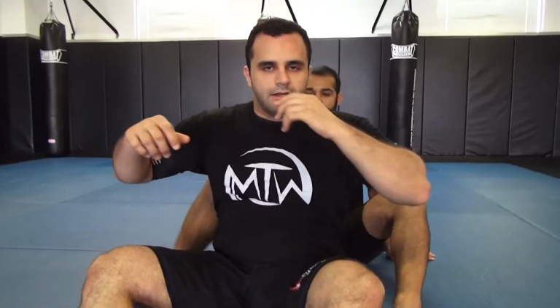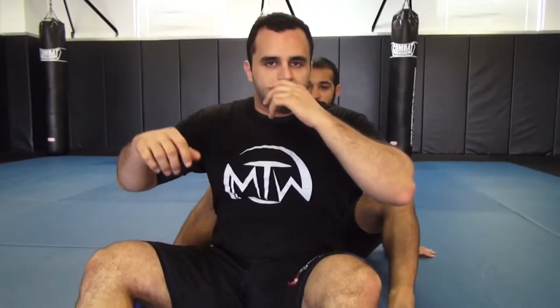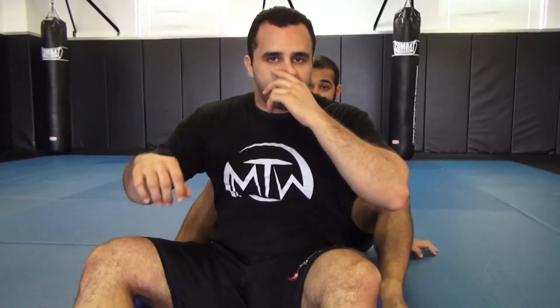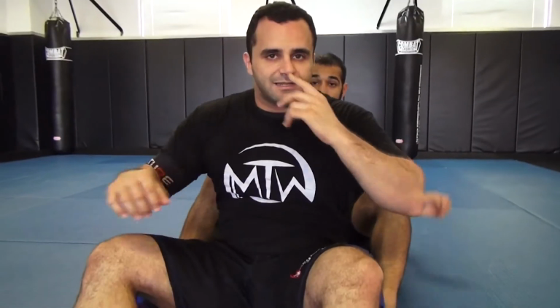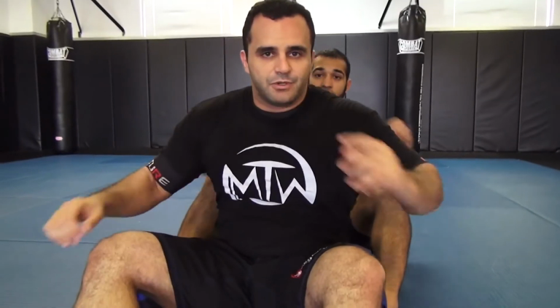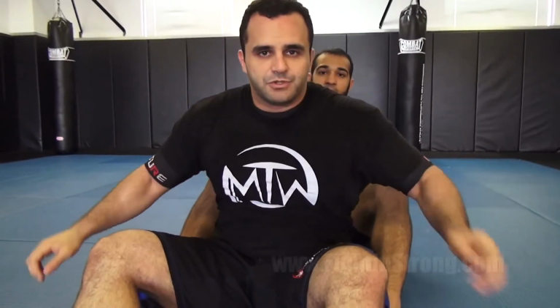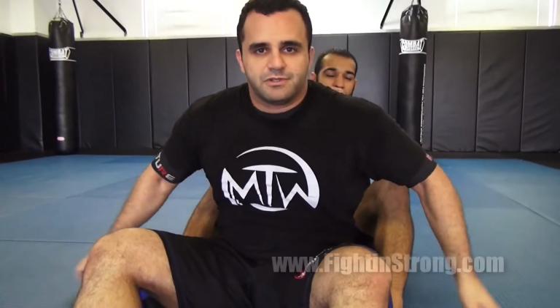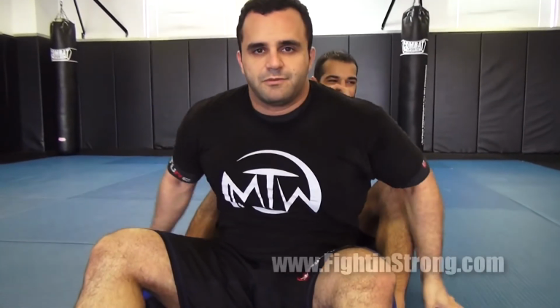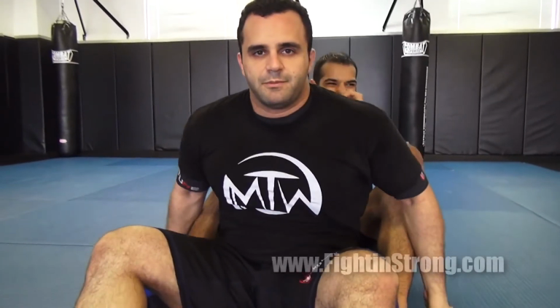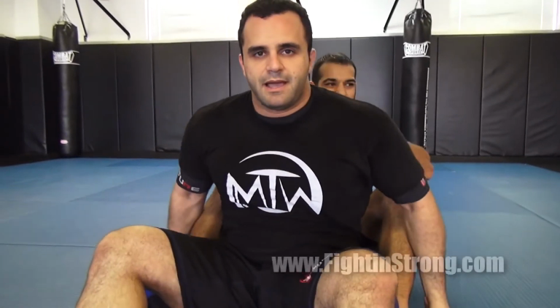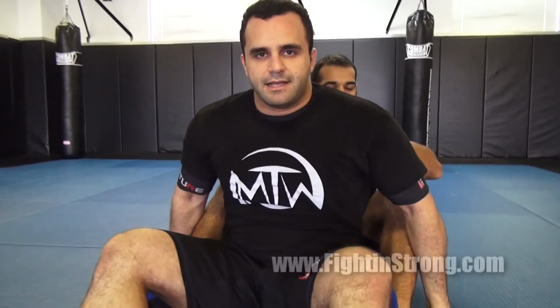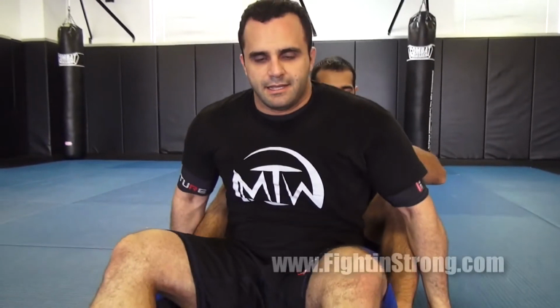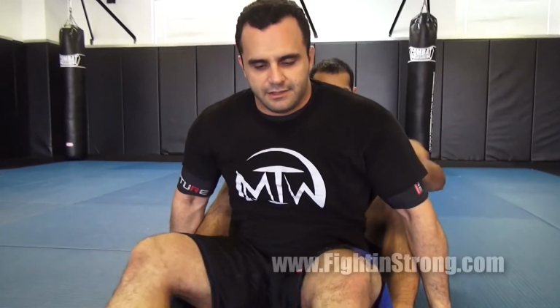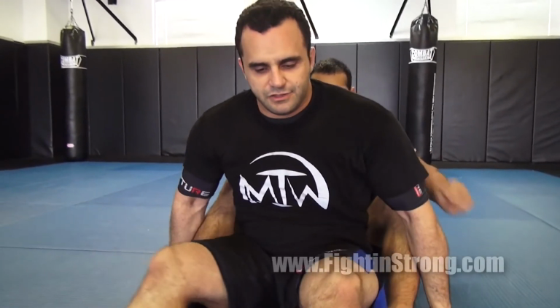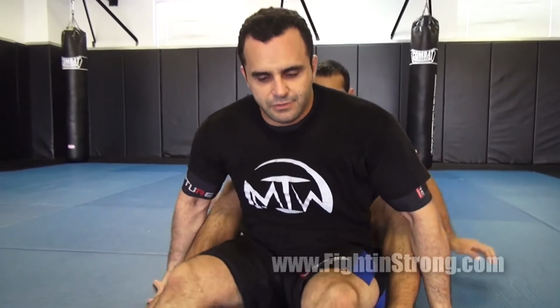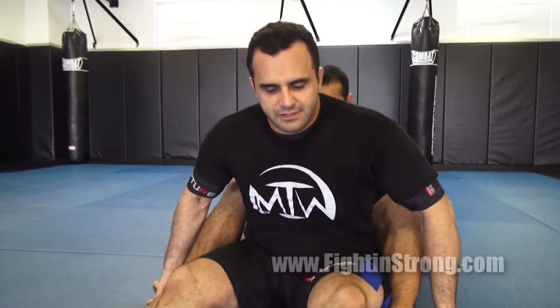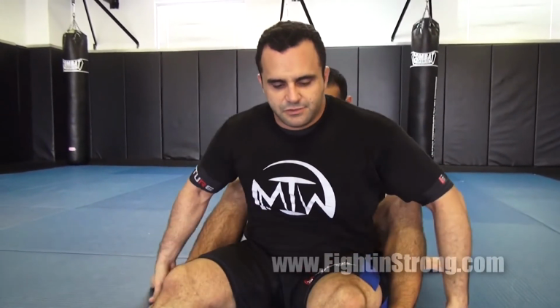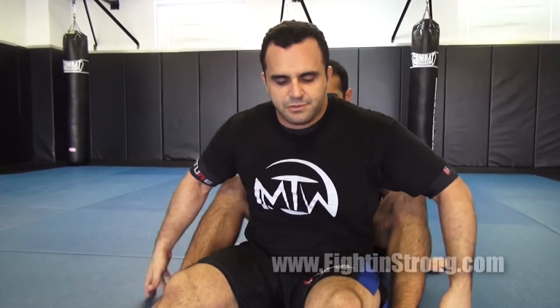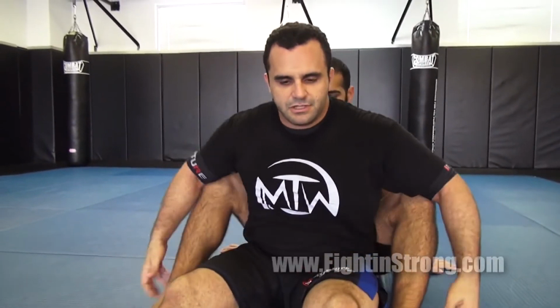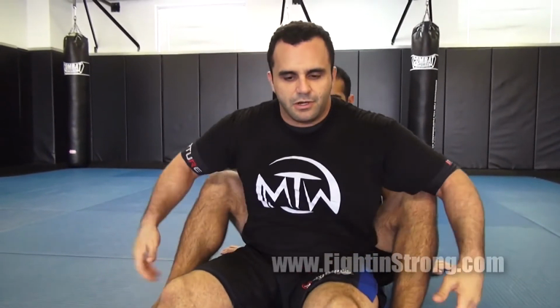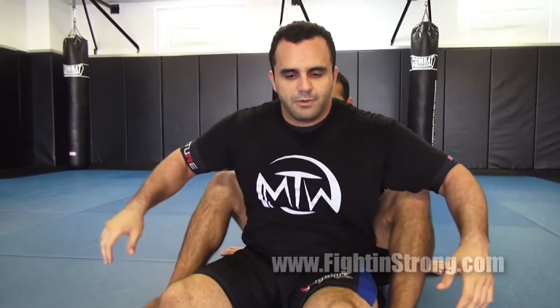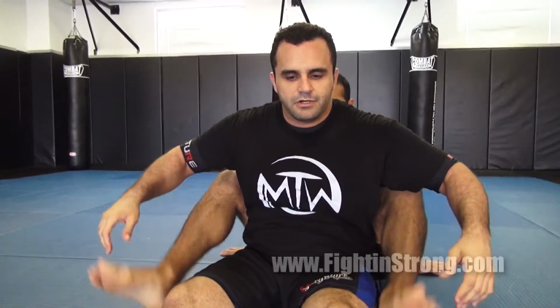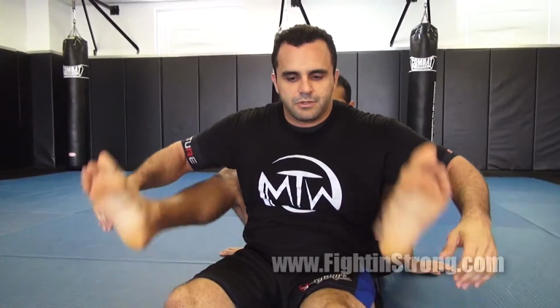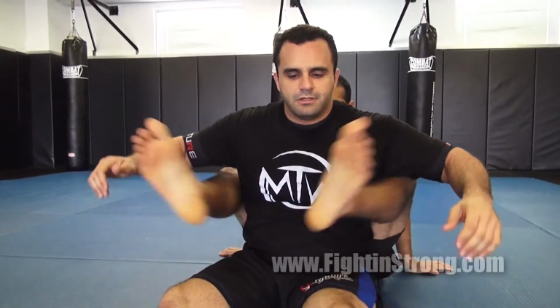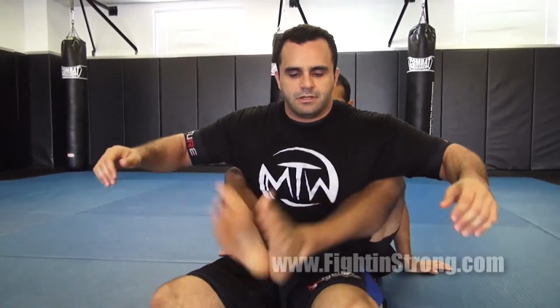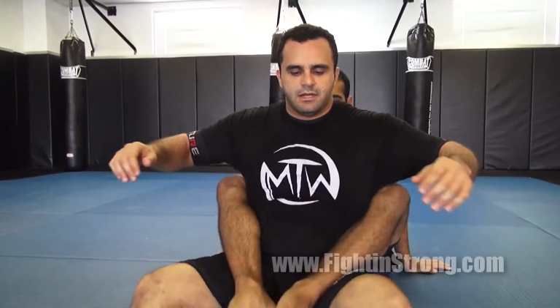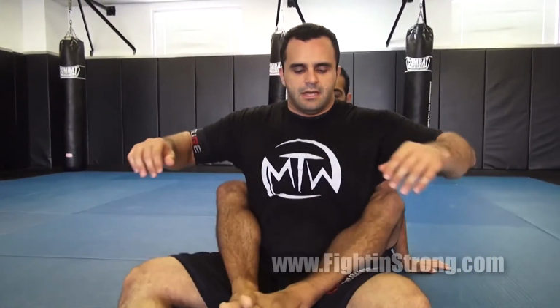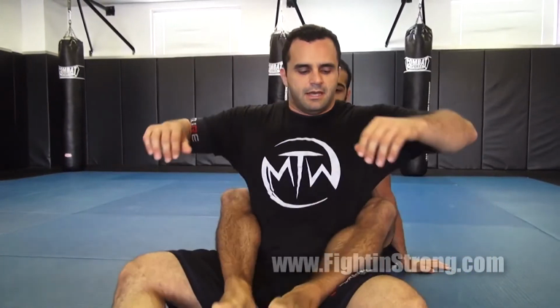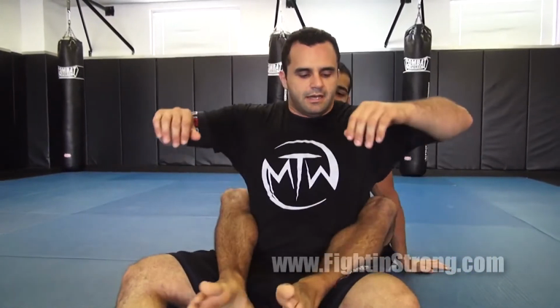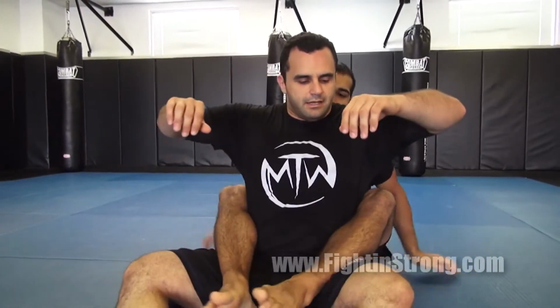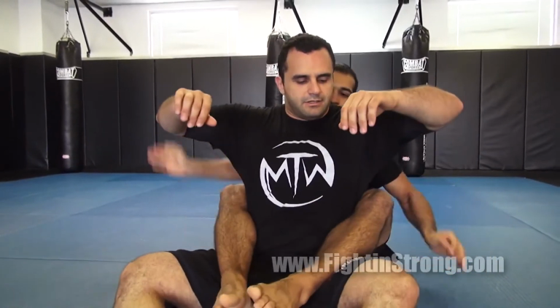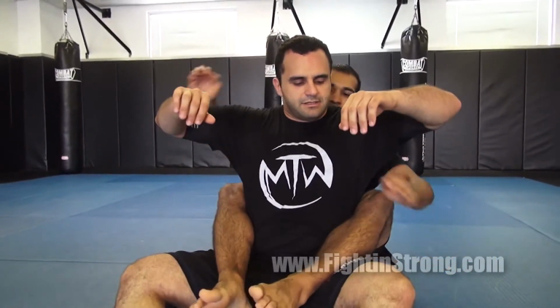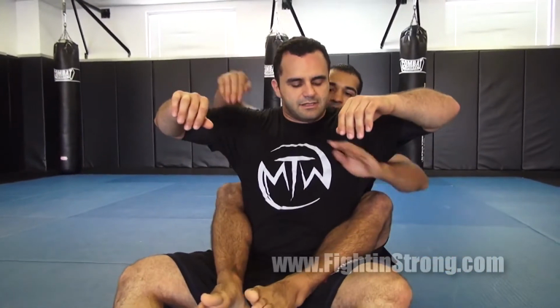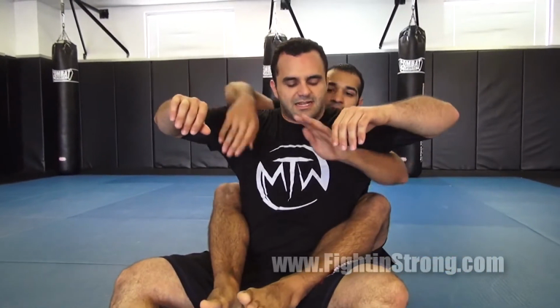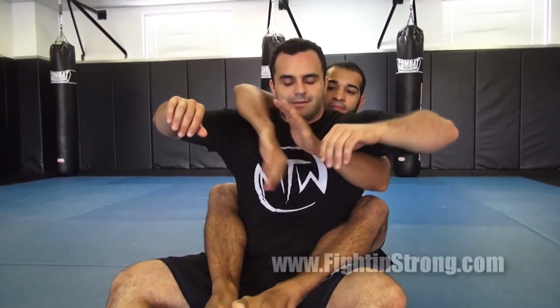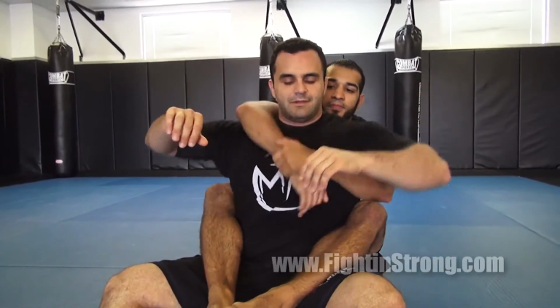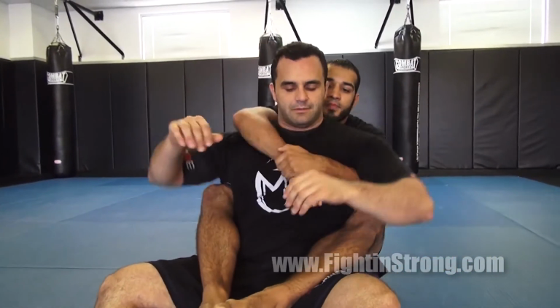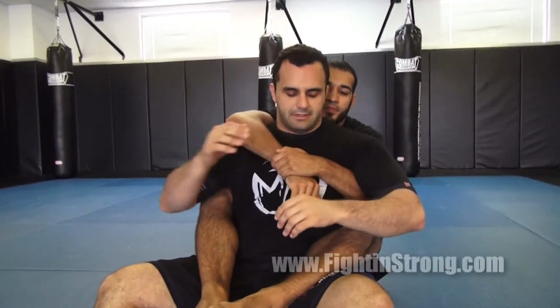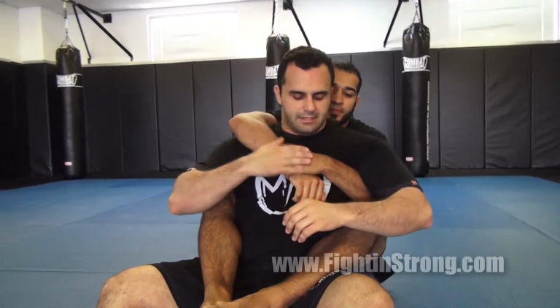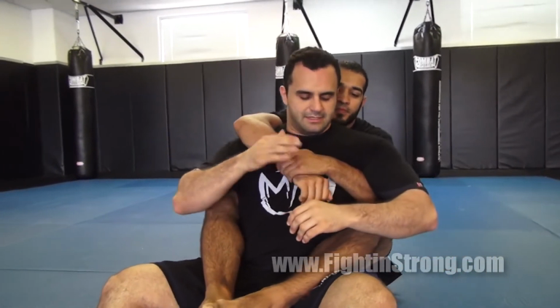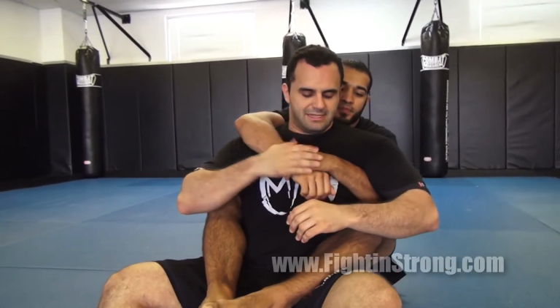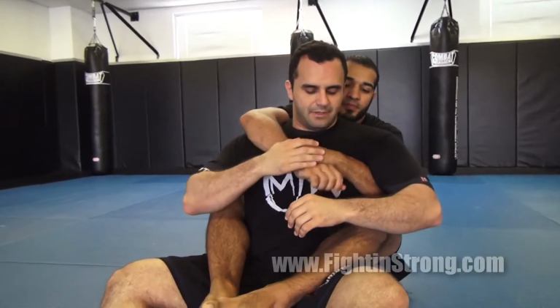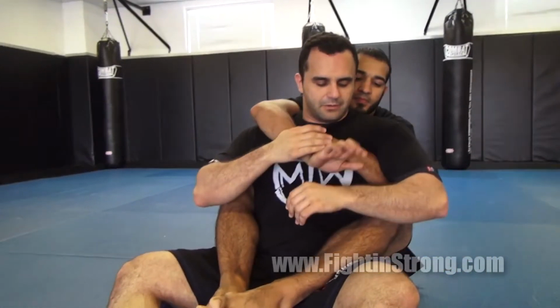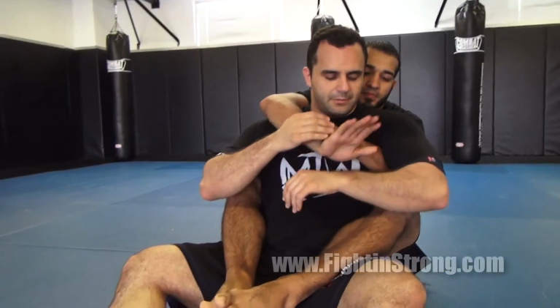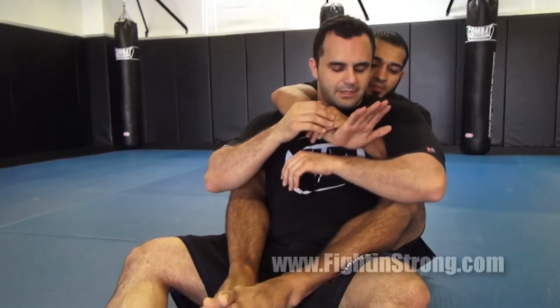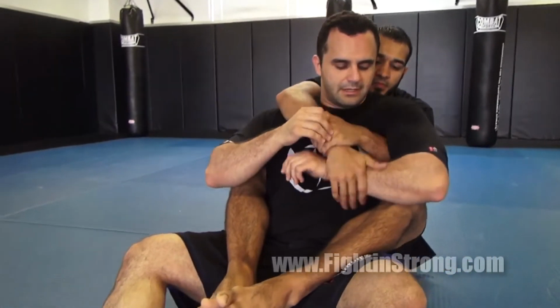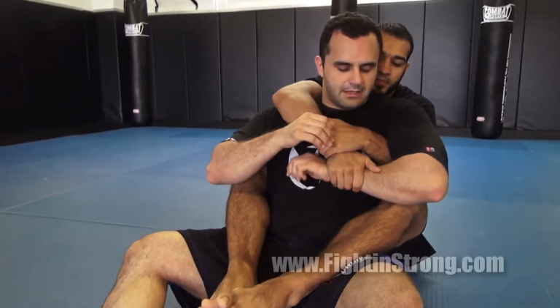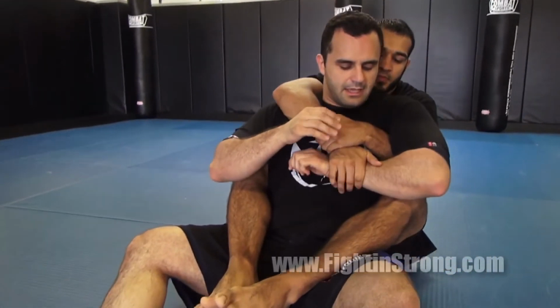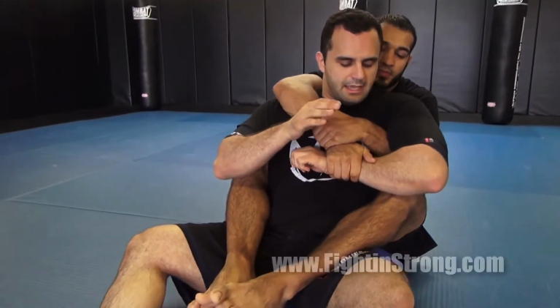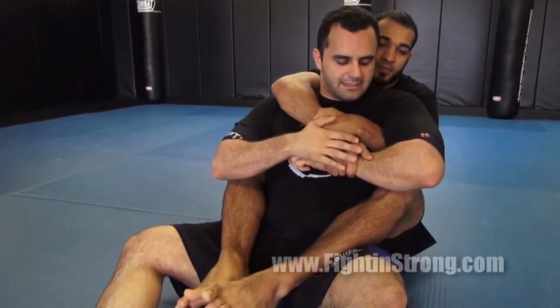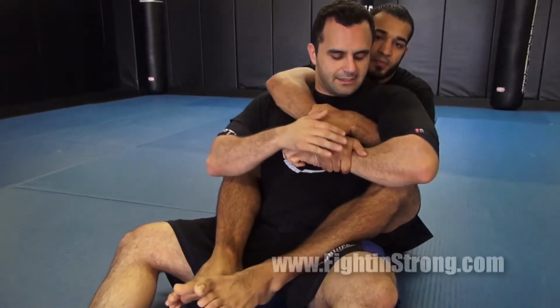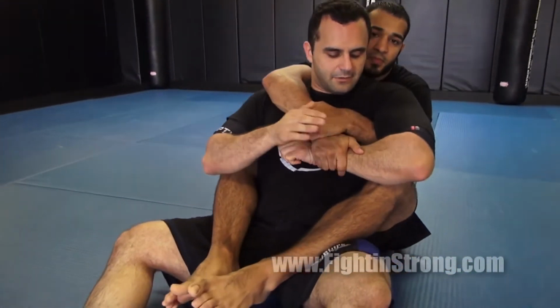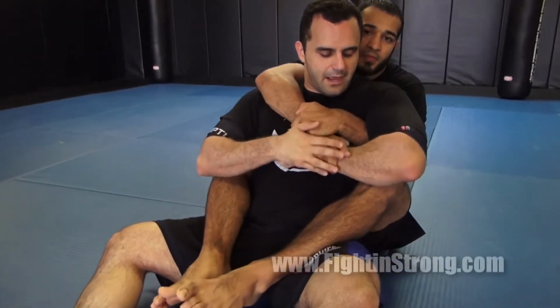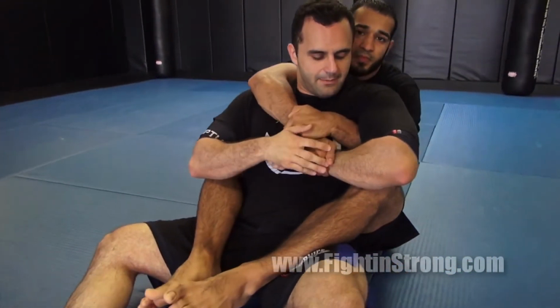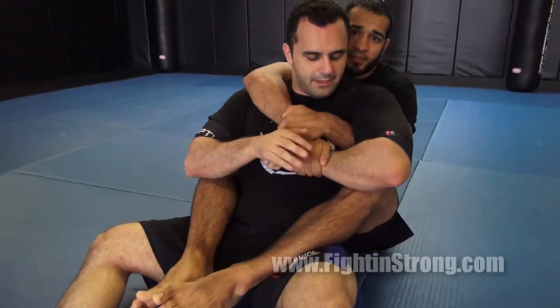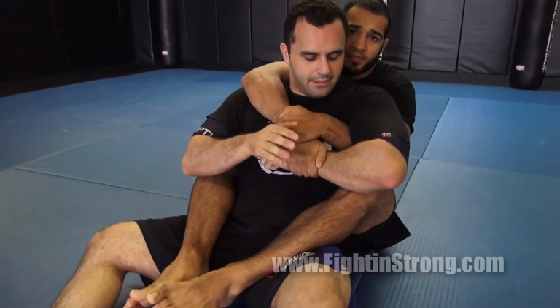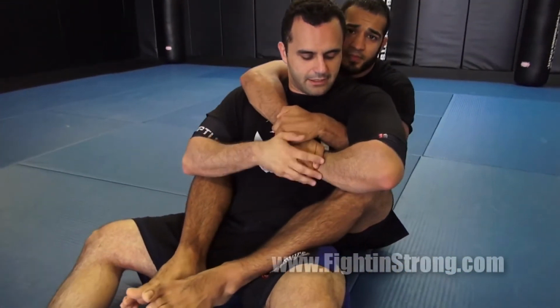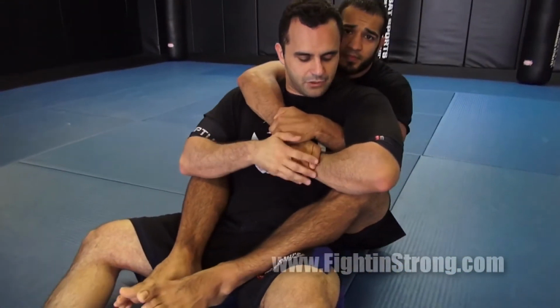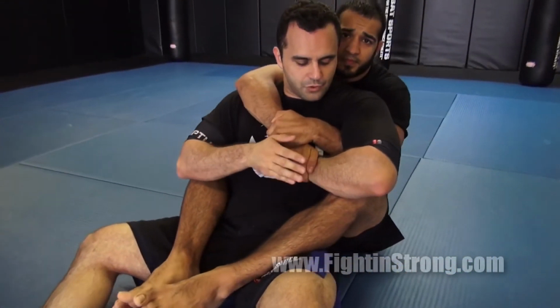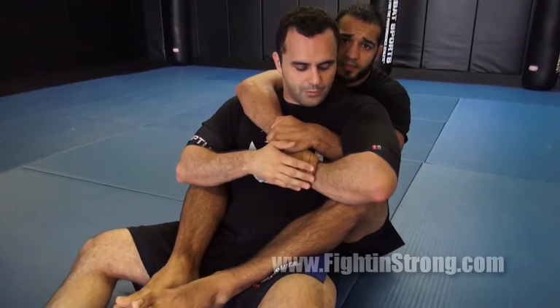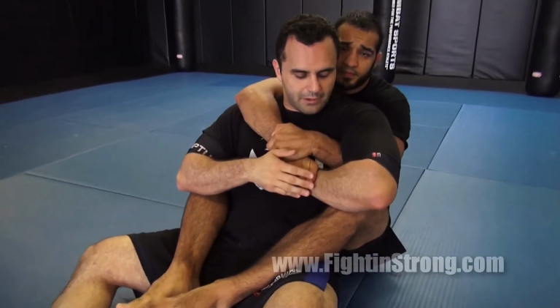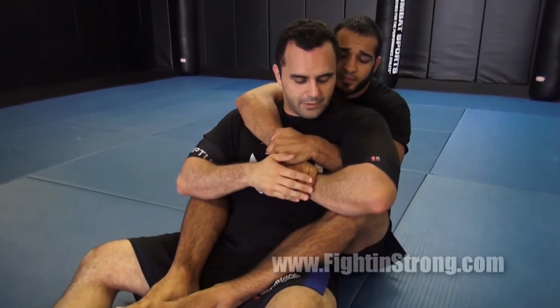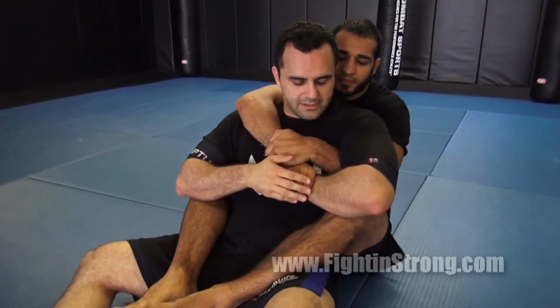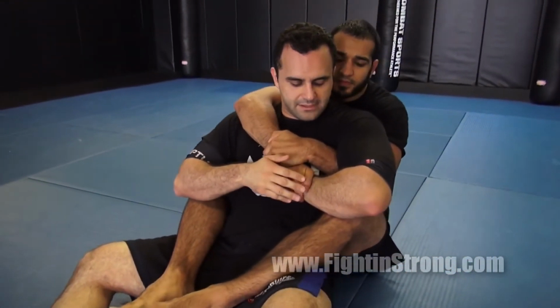Alright guys, some more drills from the back. Let's do the switching armbar drill. Justin's going to come in with the seatbelt grip again. He's going to grab and control my wrist.